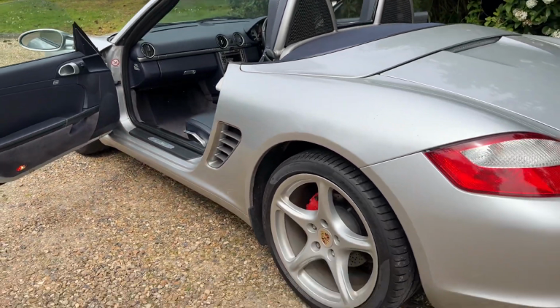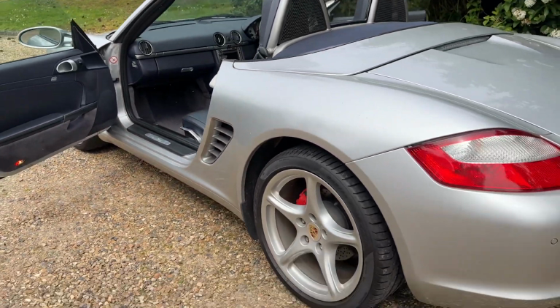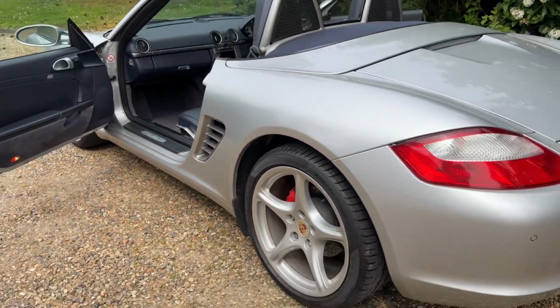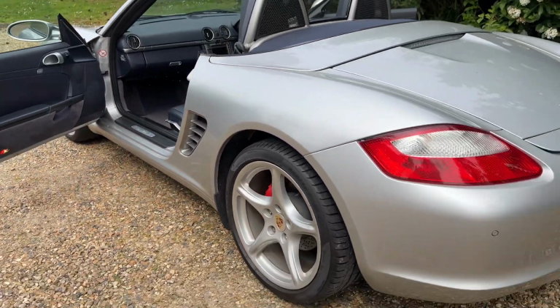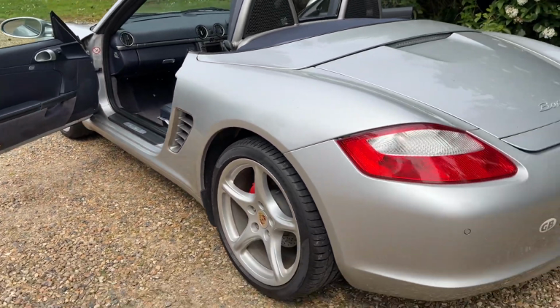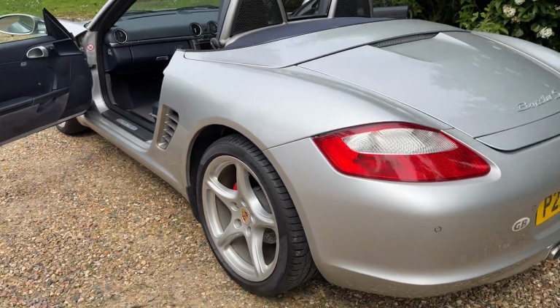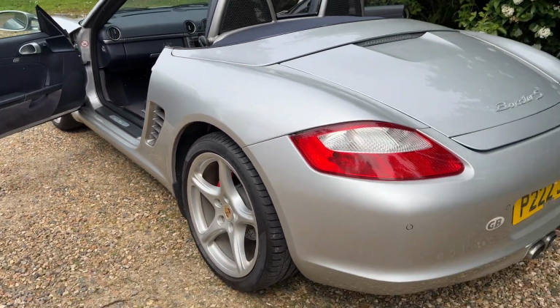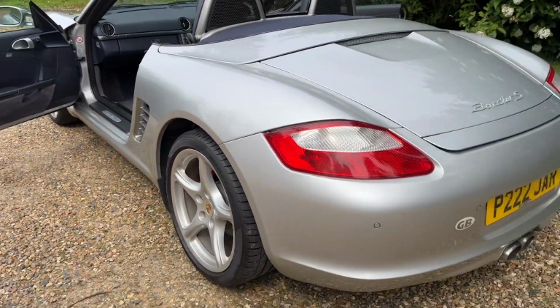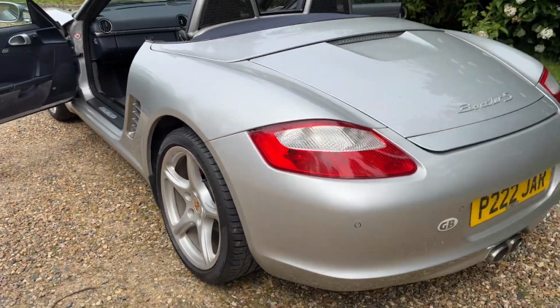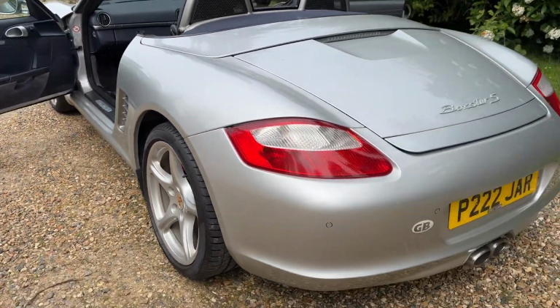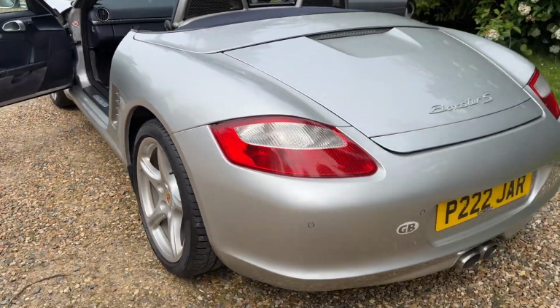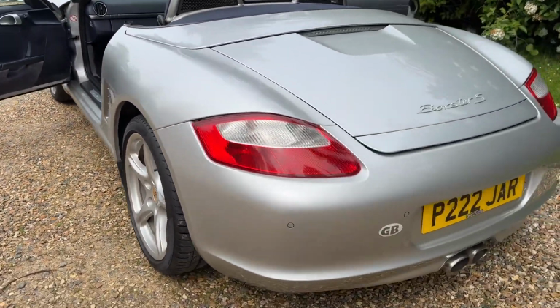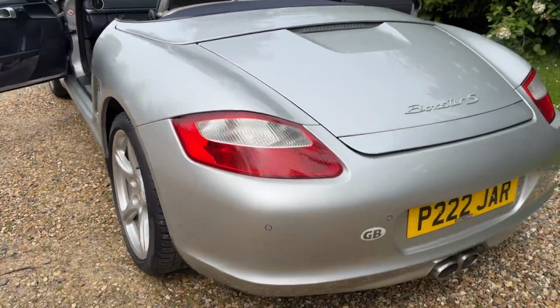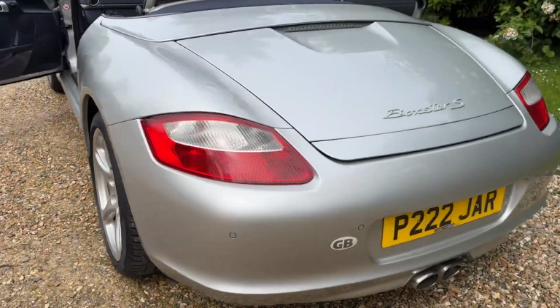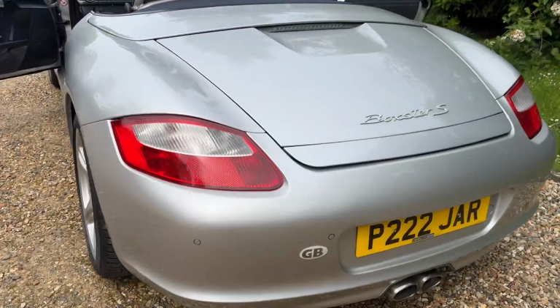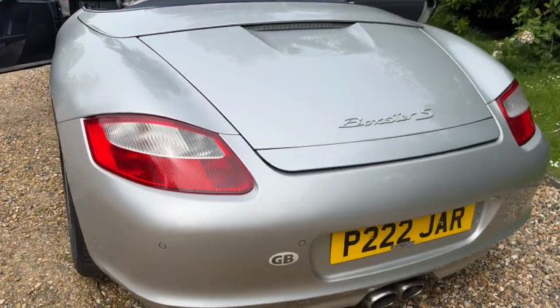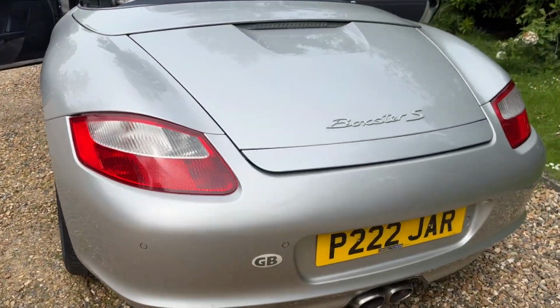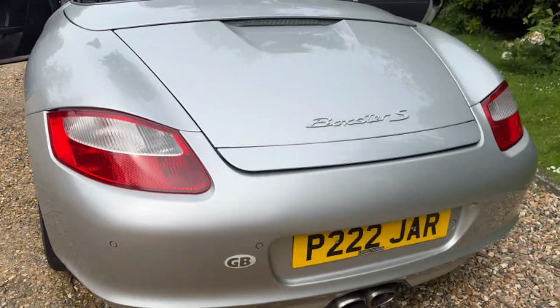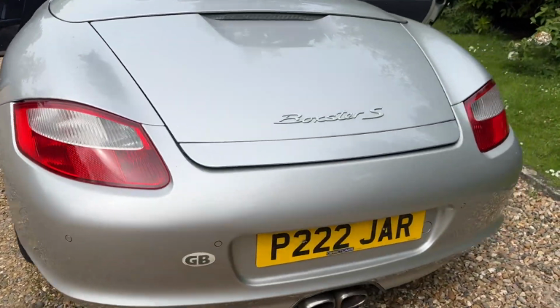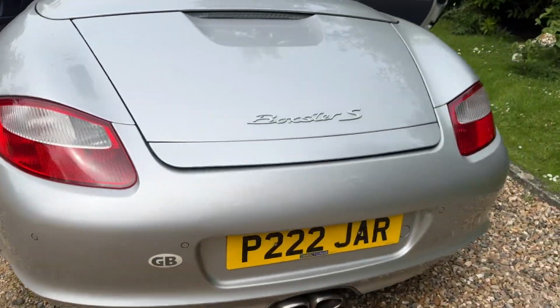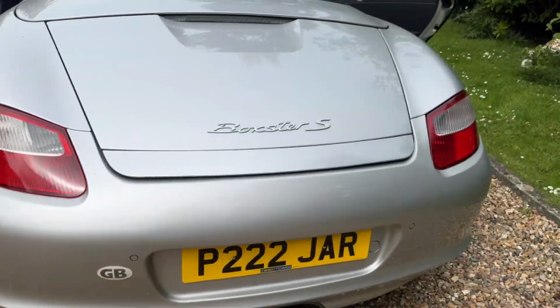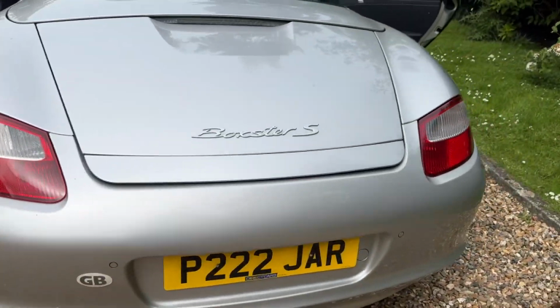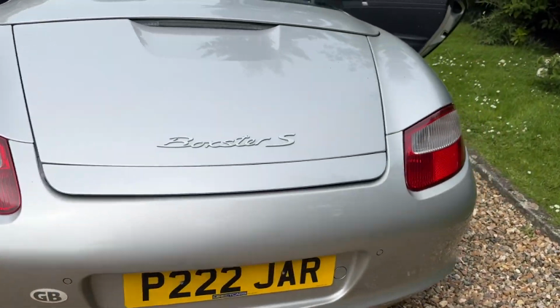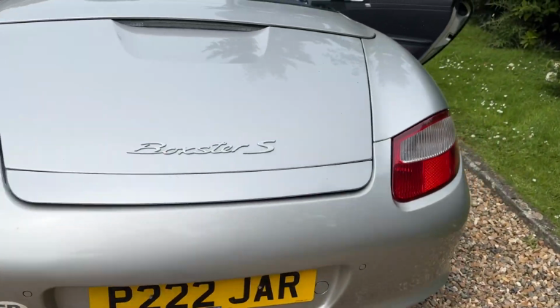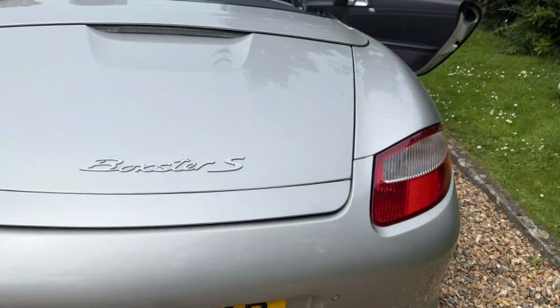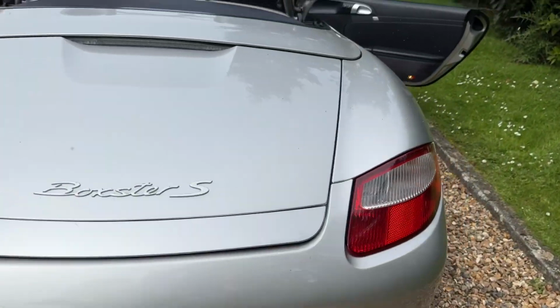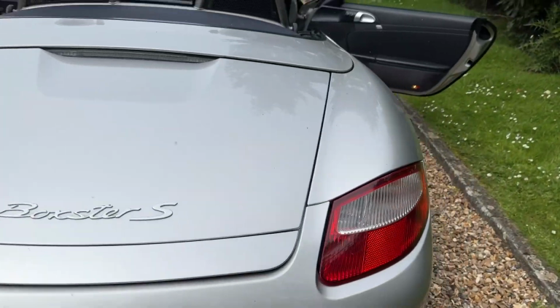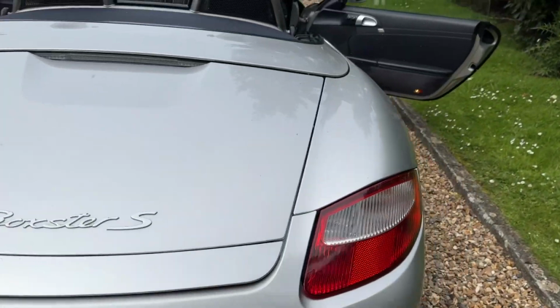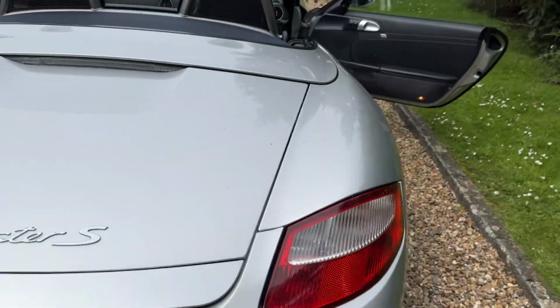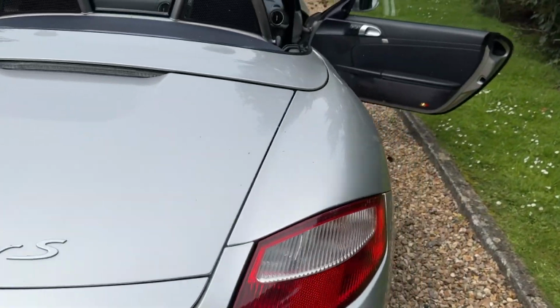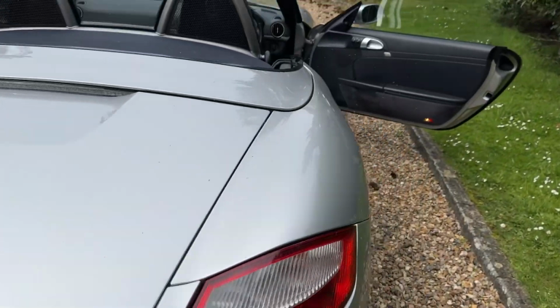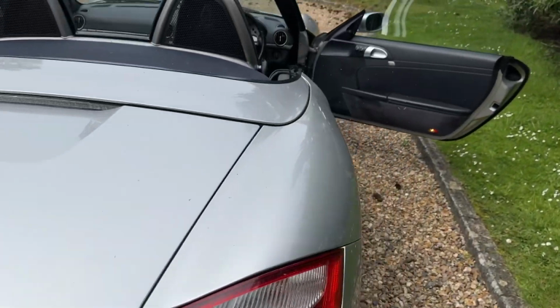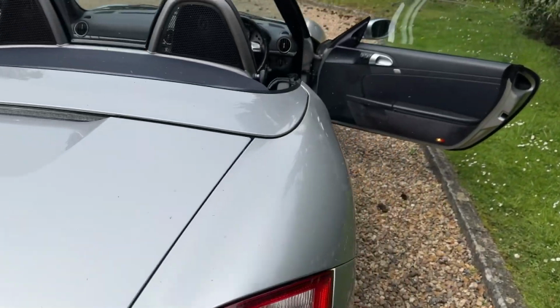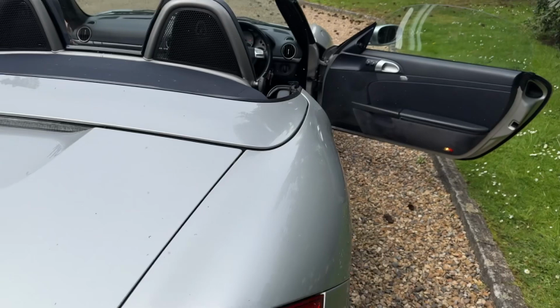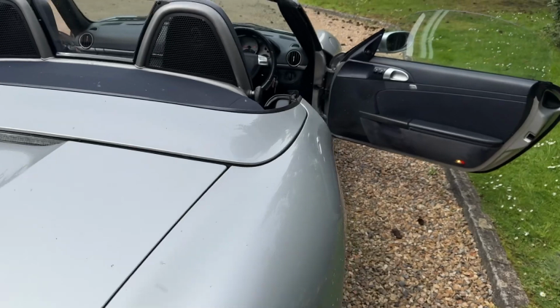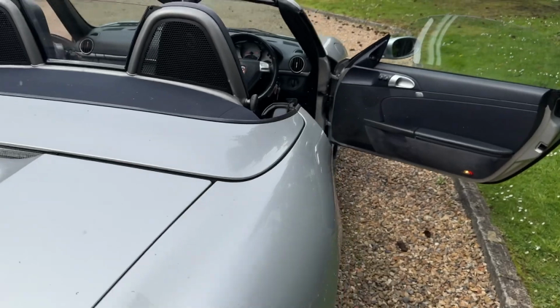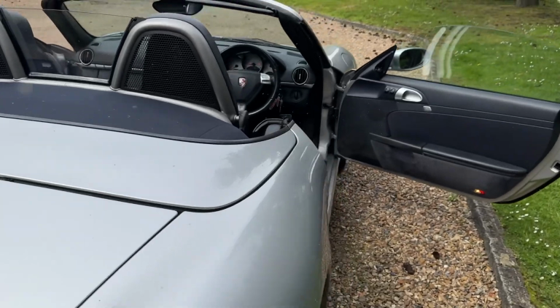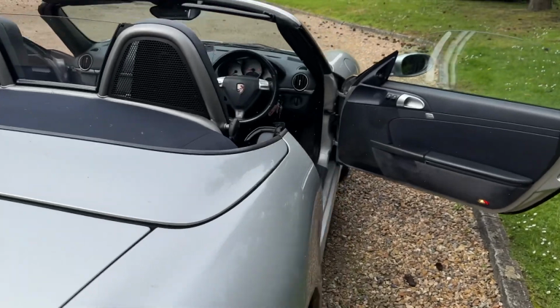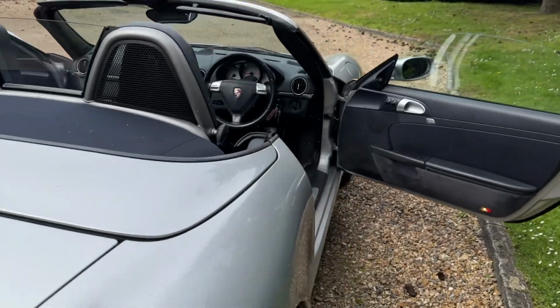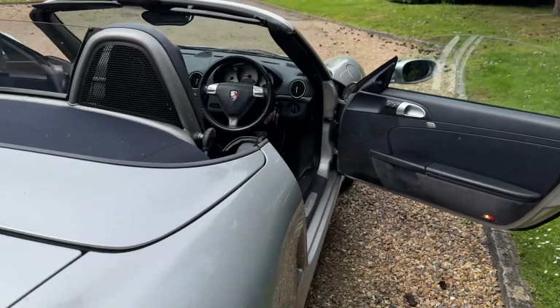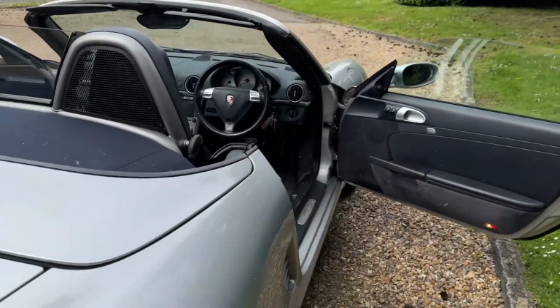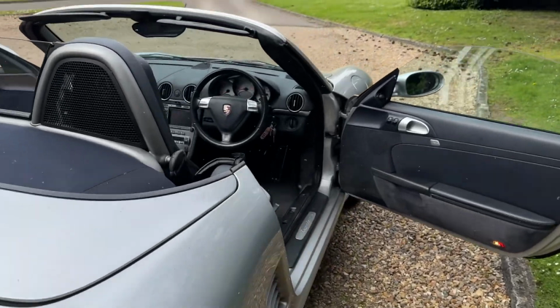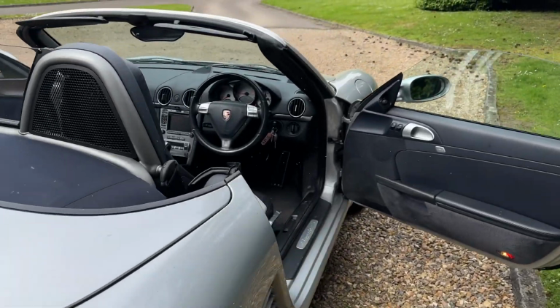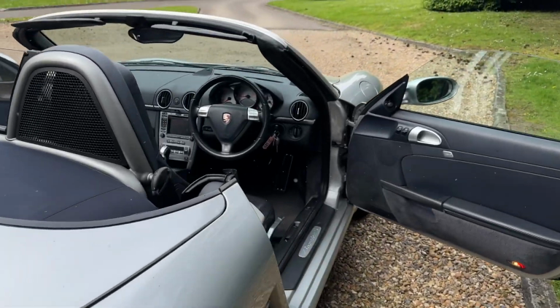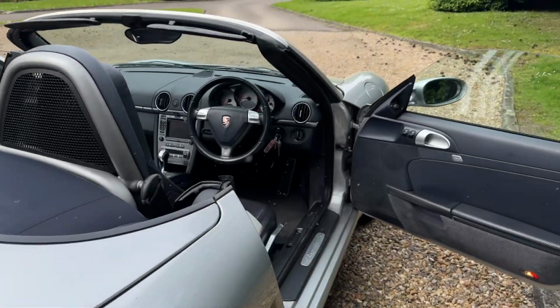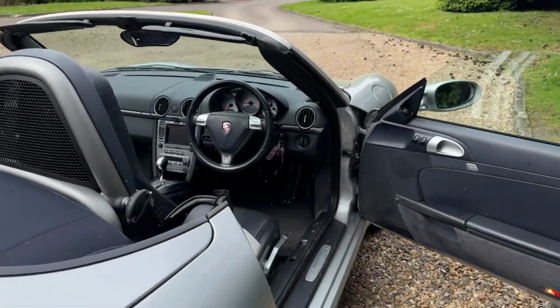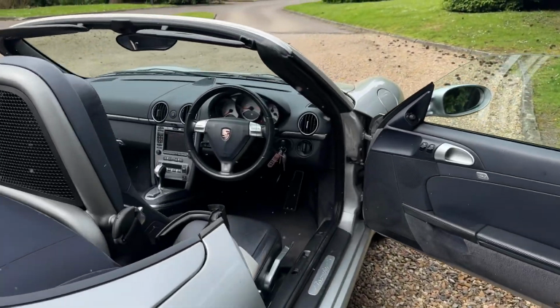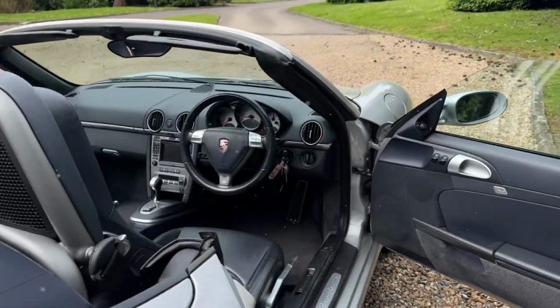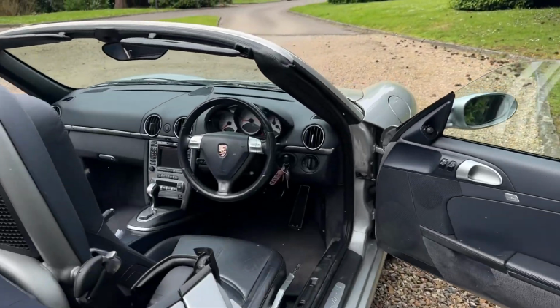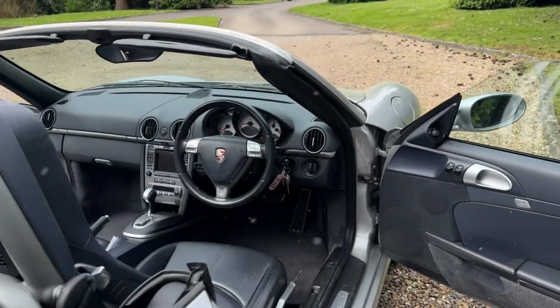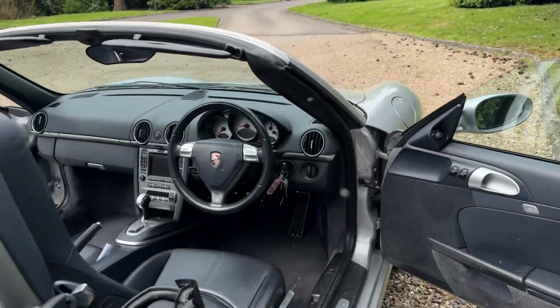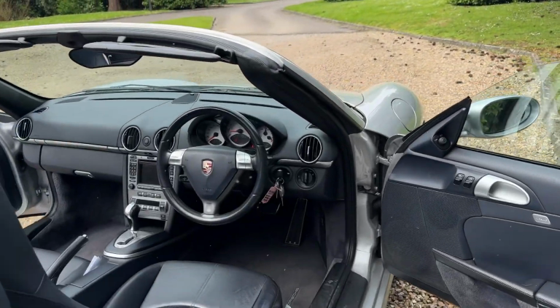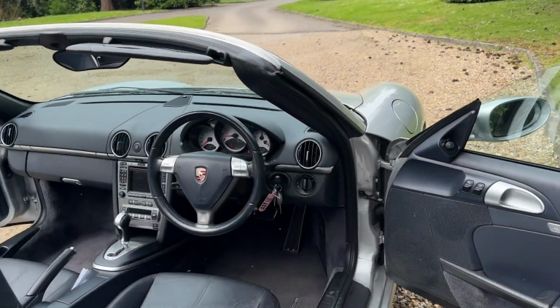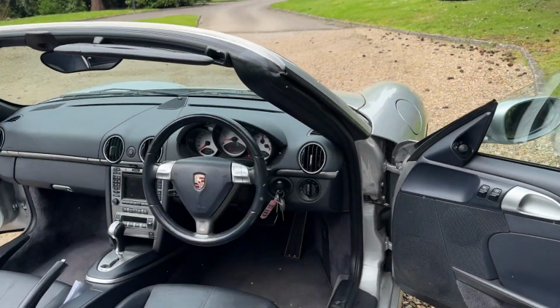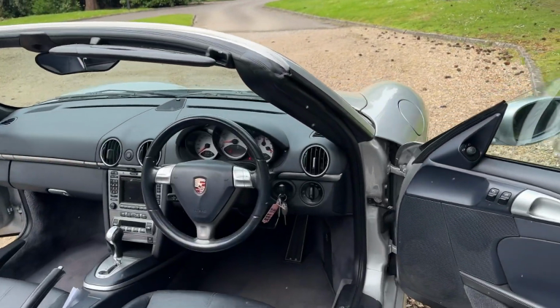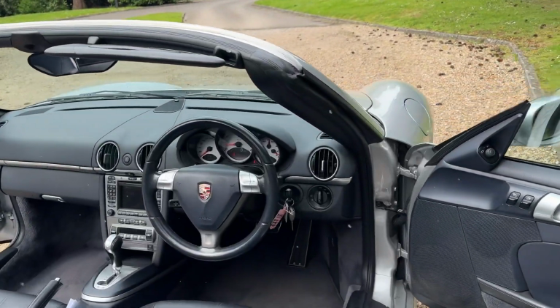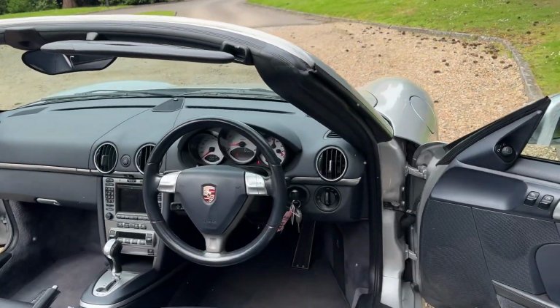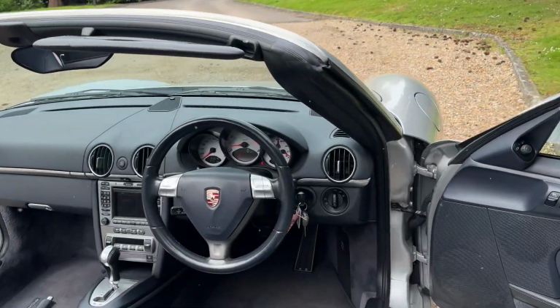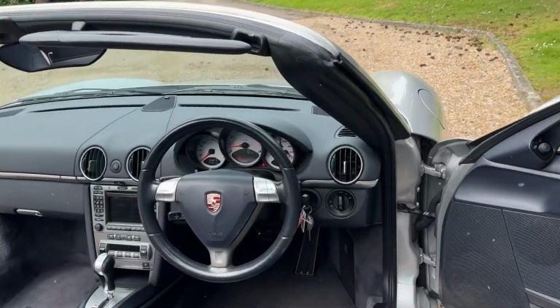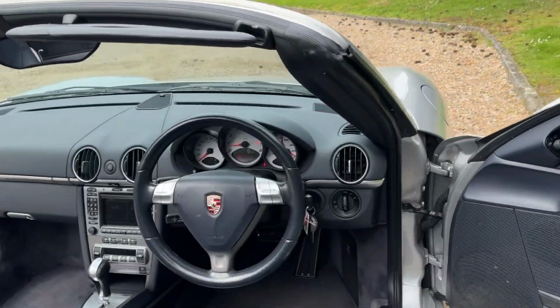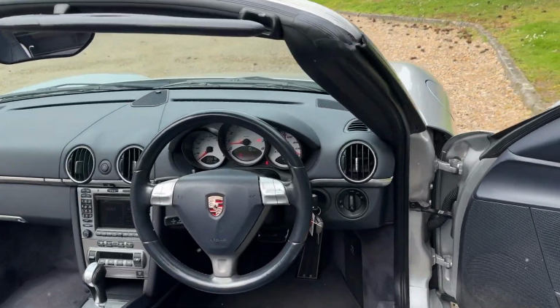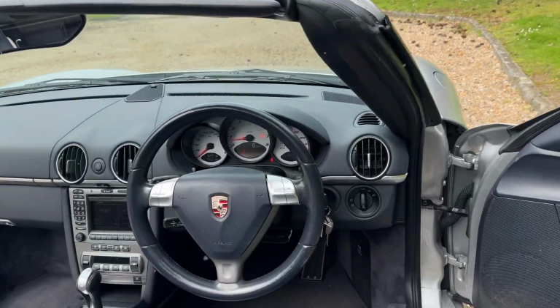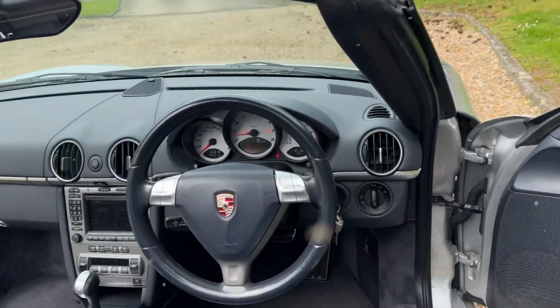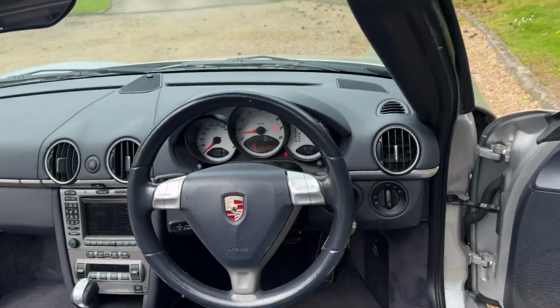It goes very well too — this car has a 3.4 petrol engine, so you're SORN exempt as well, which is another good reason for buying it.